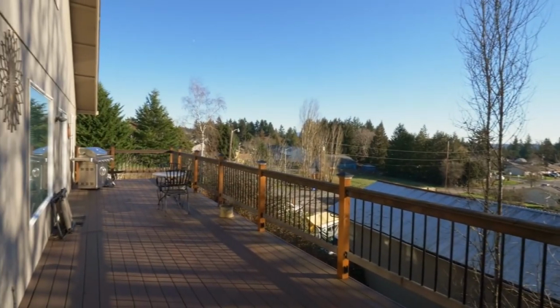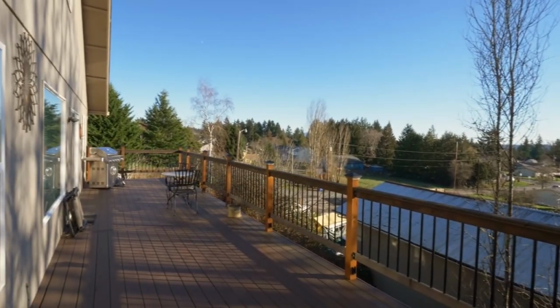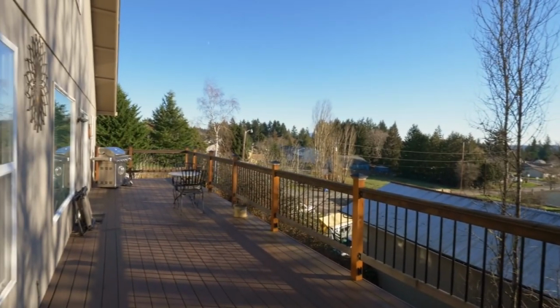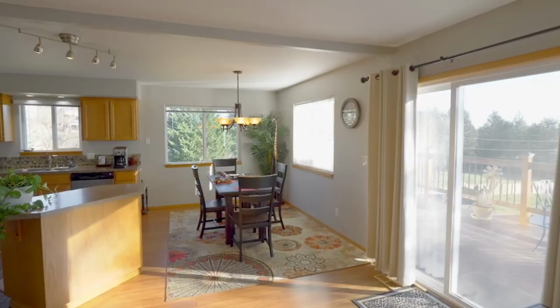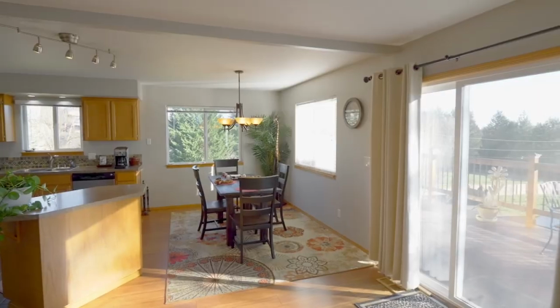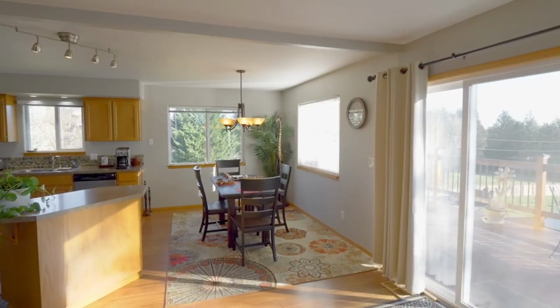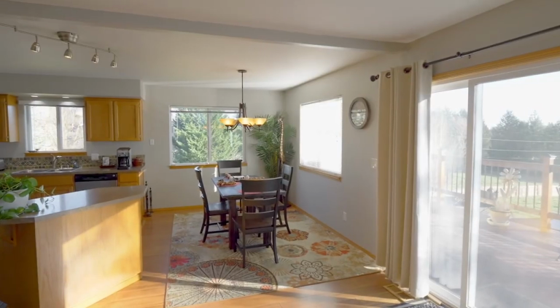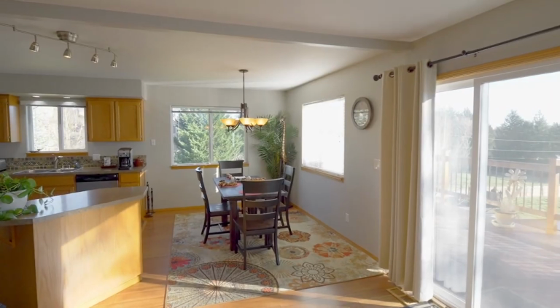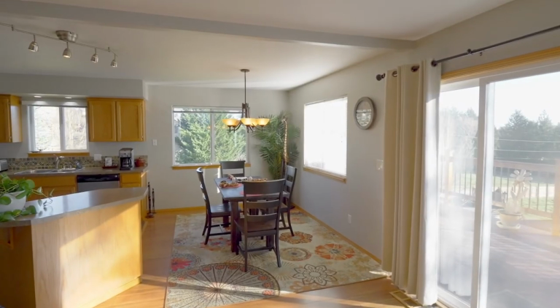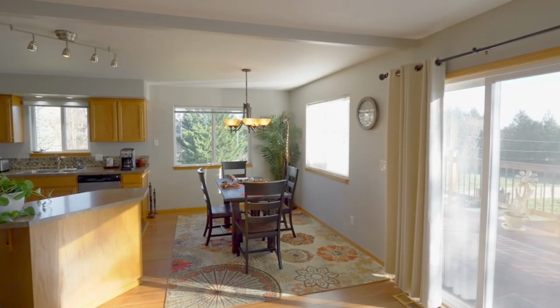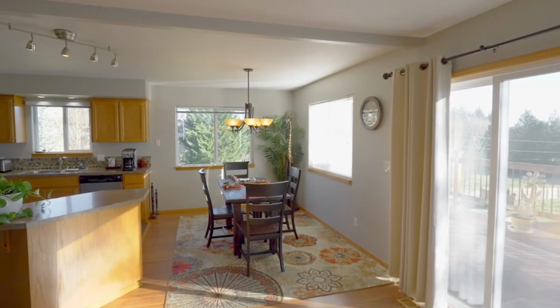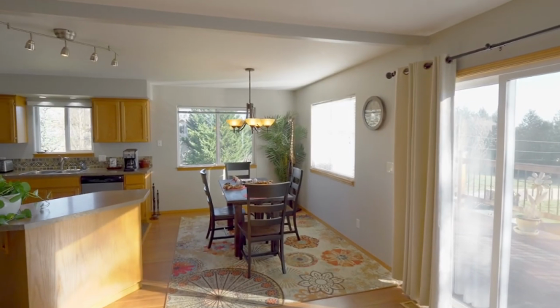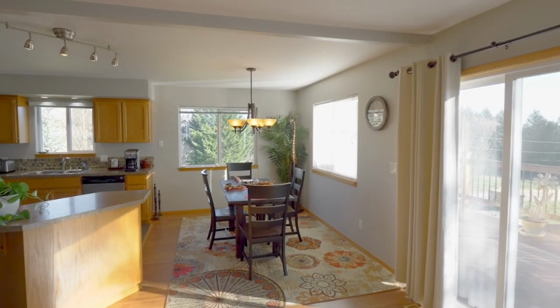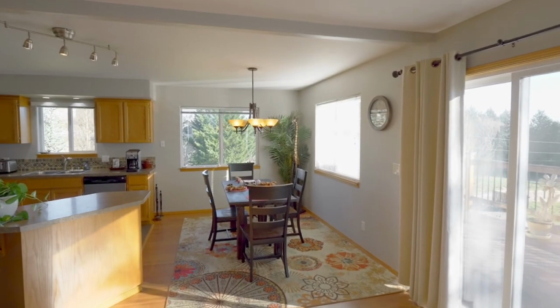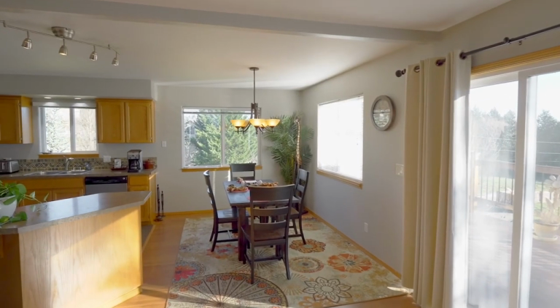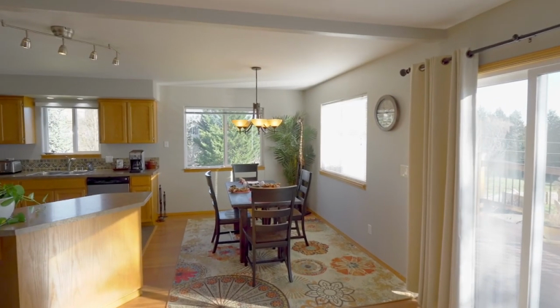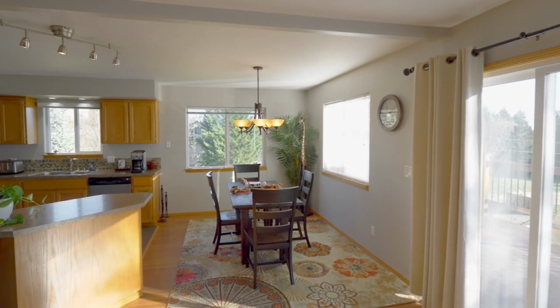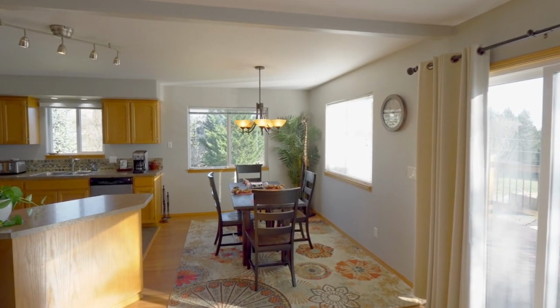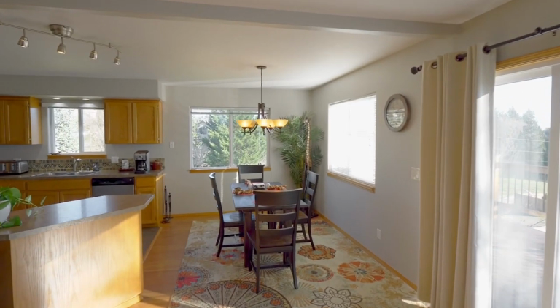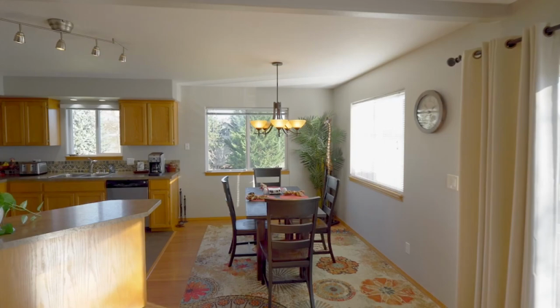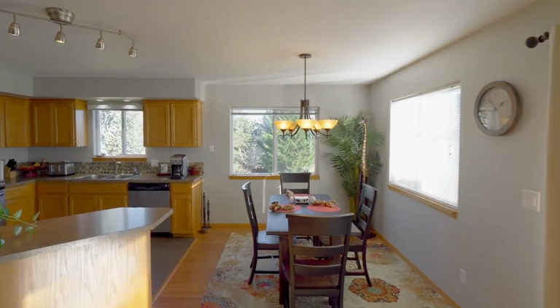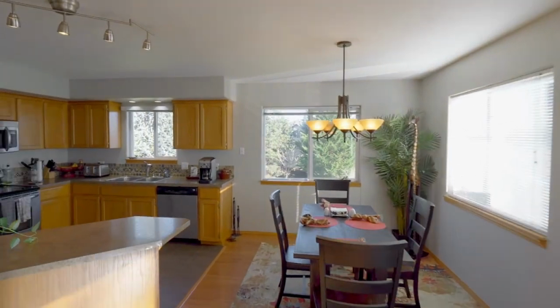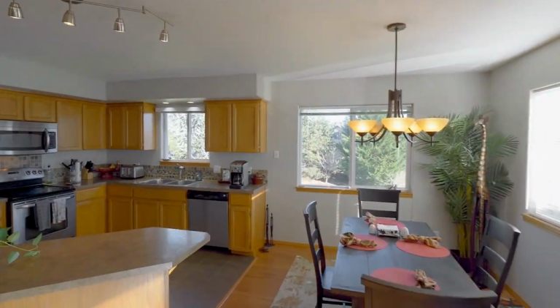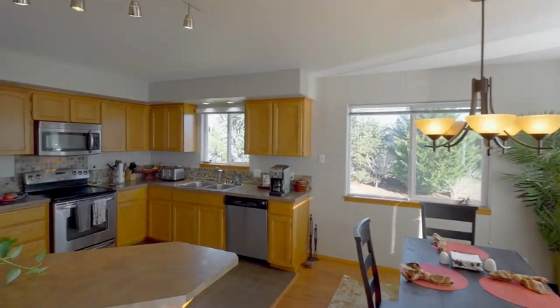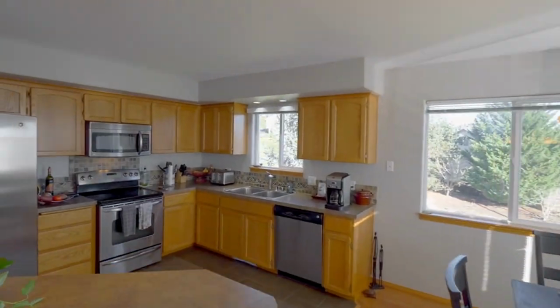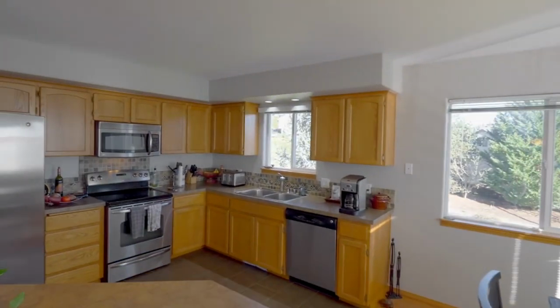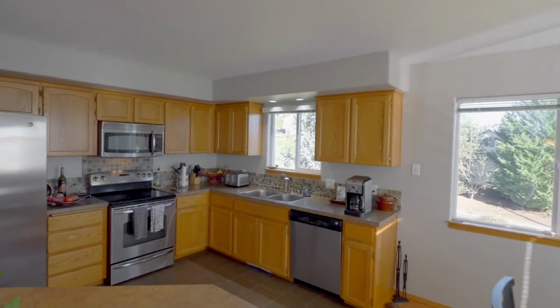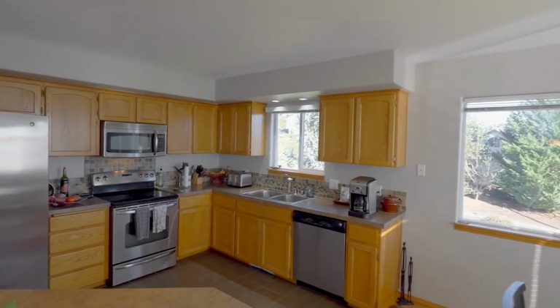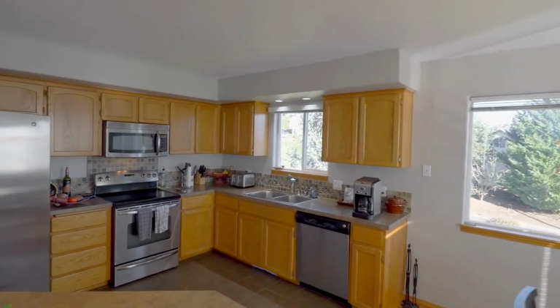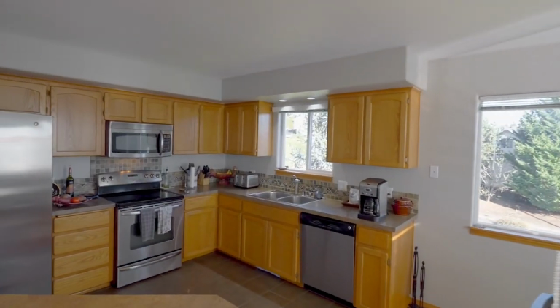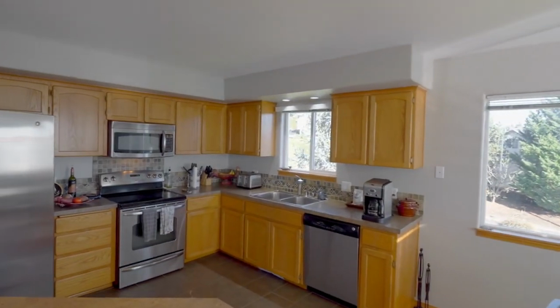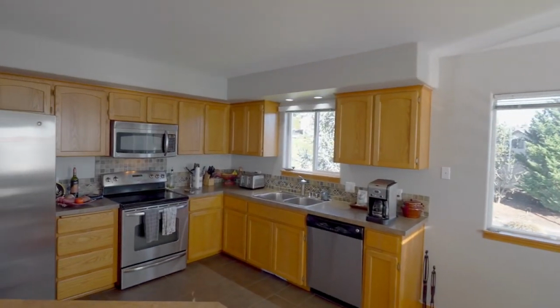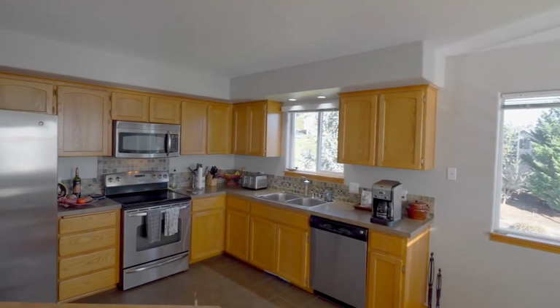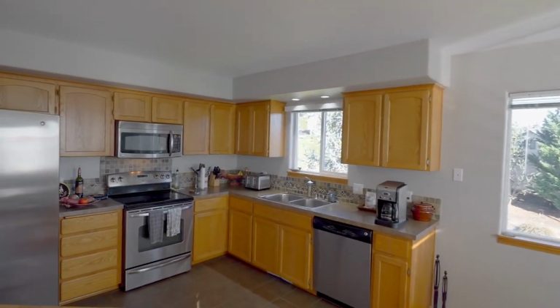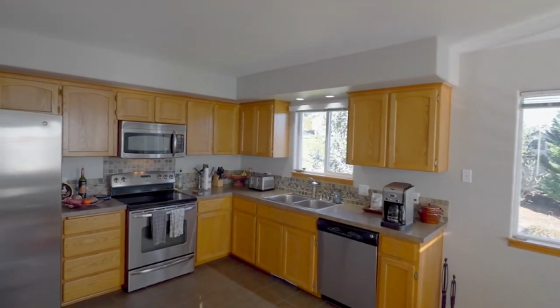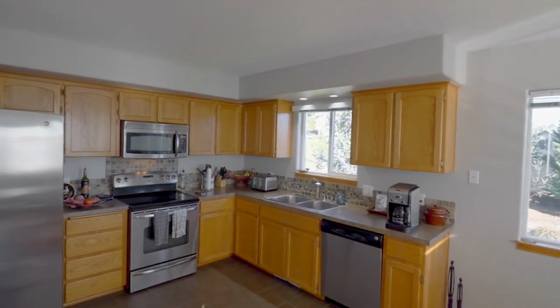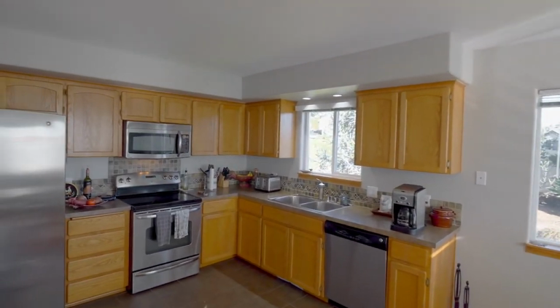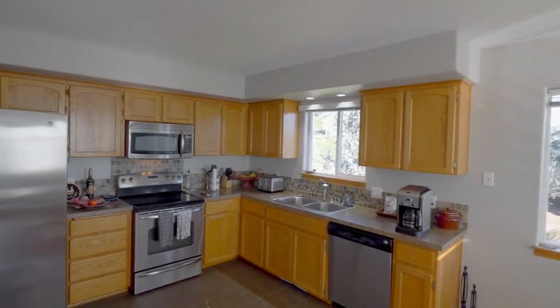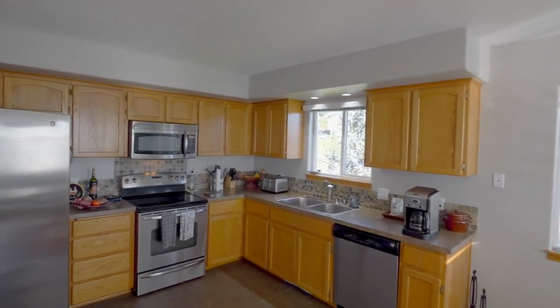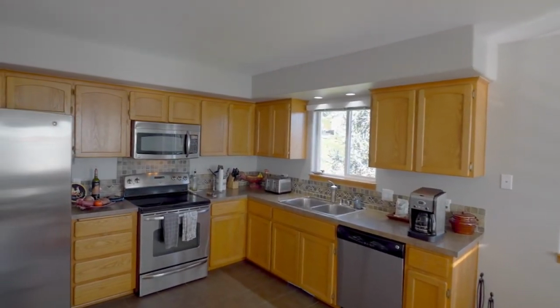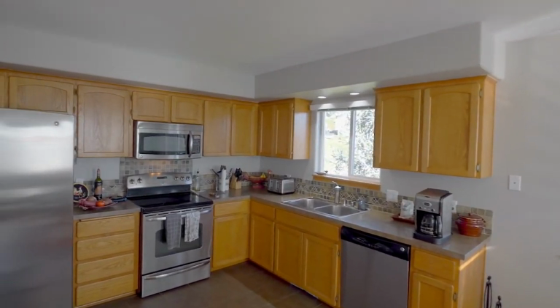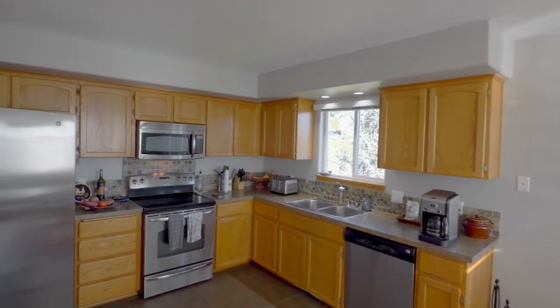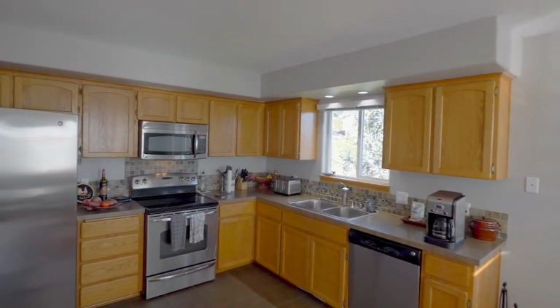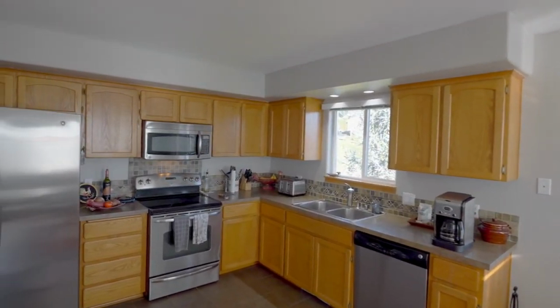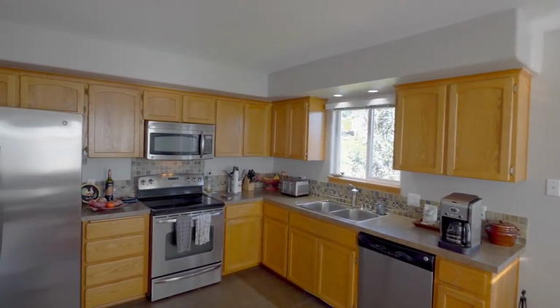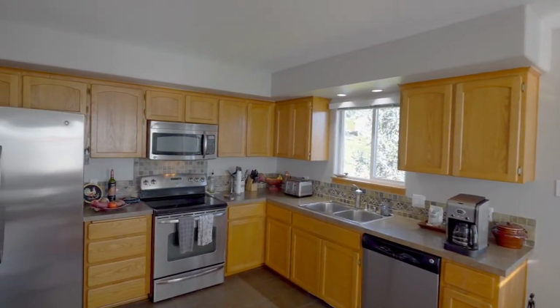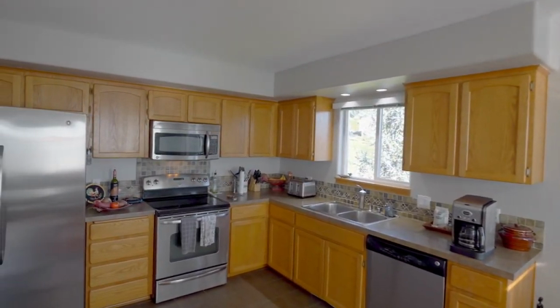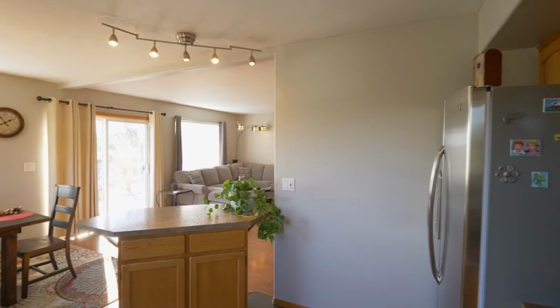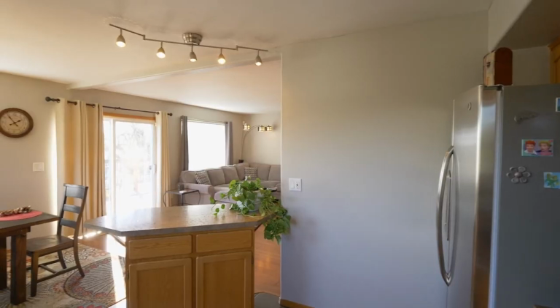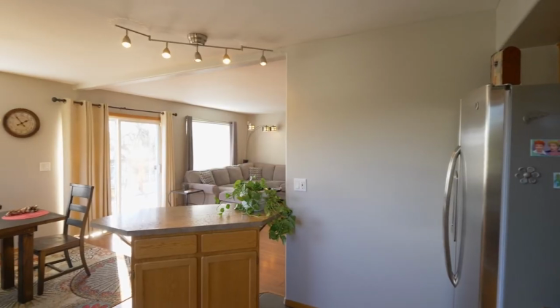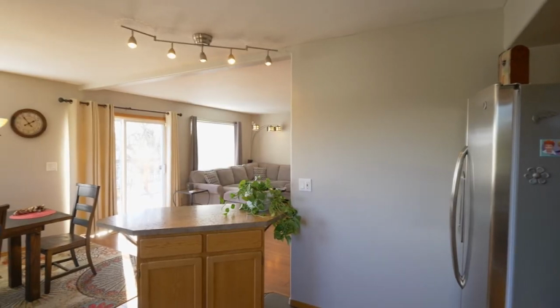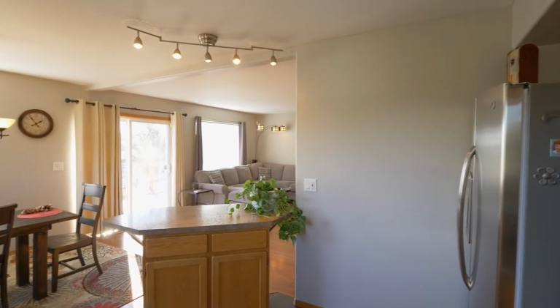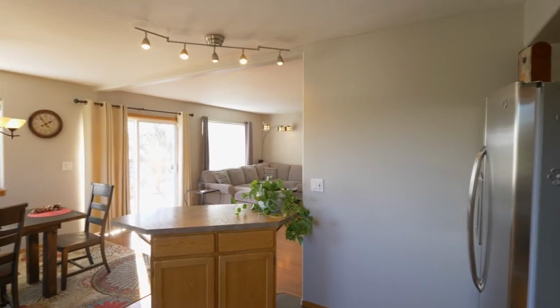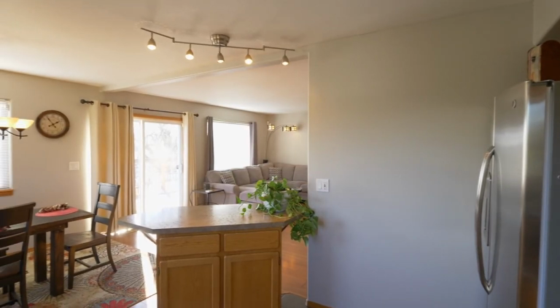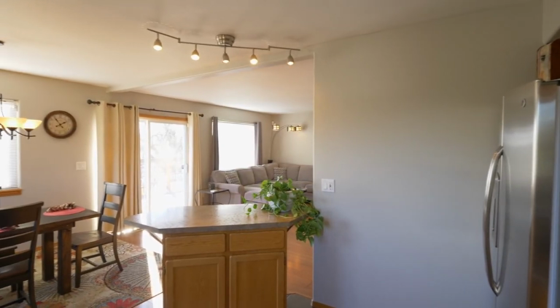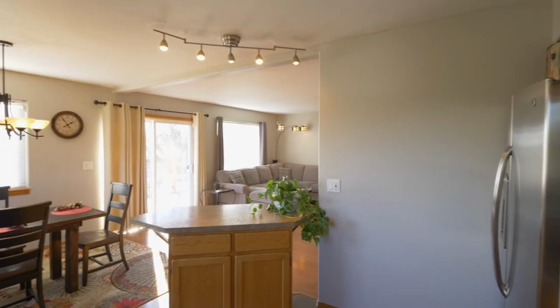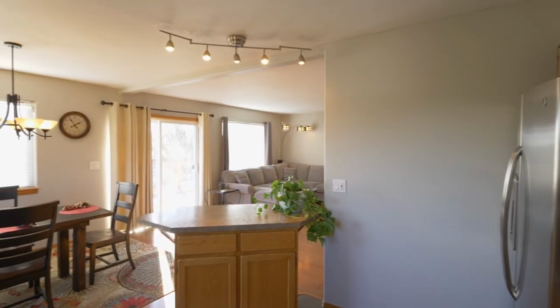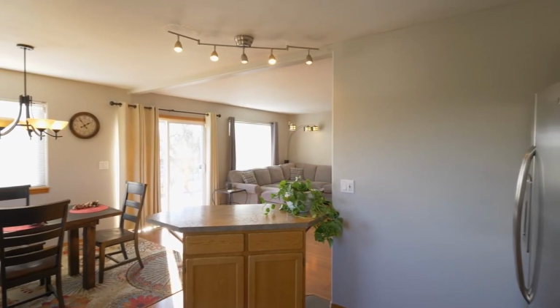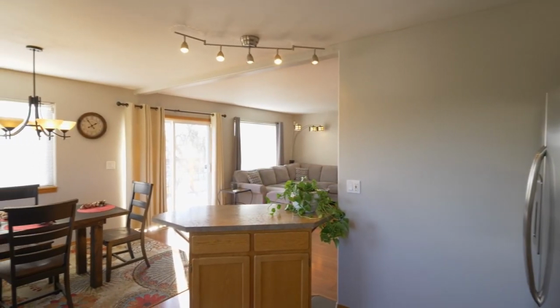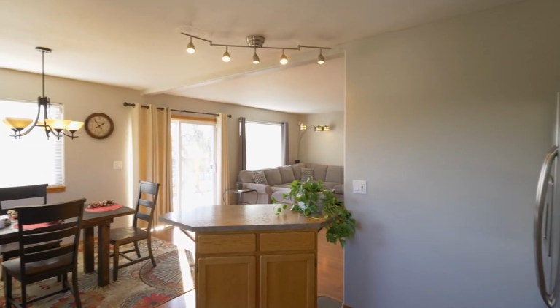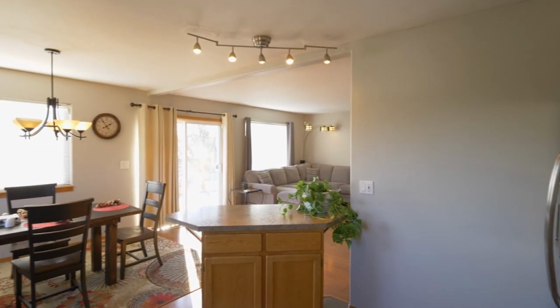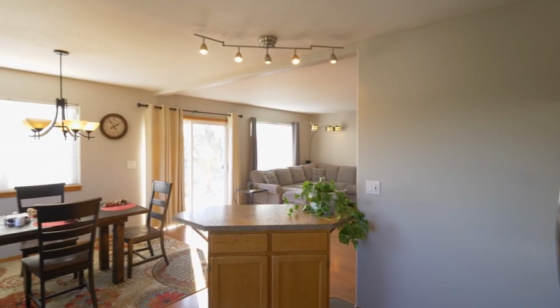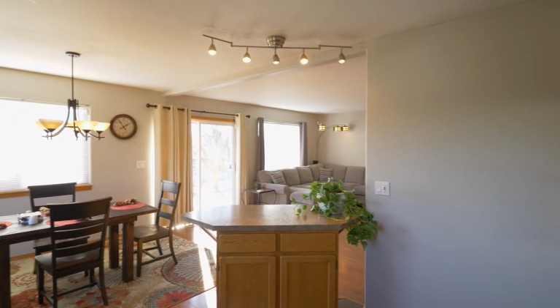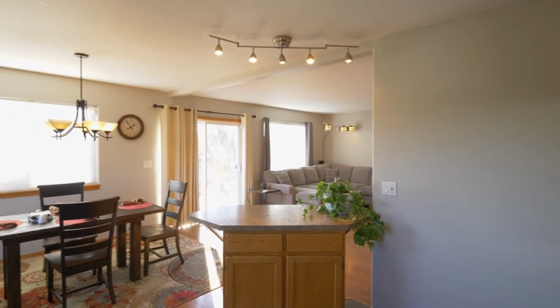The dining nook opens to the kitchen, featuring tile flooring, stainless steel appliances, and plenty of storage space.